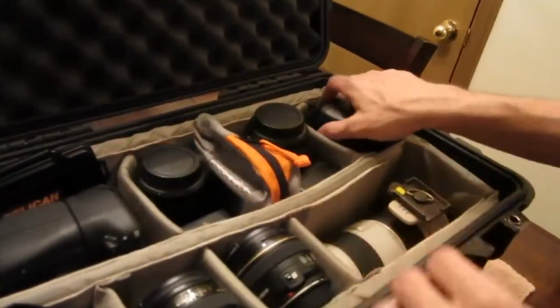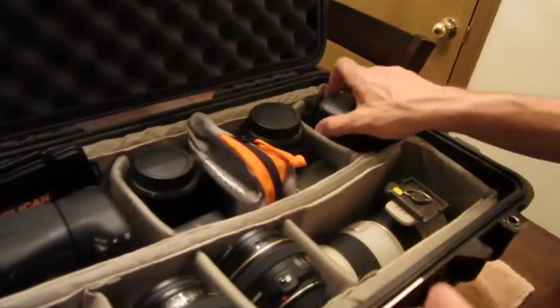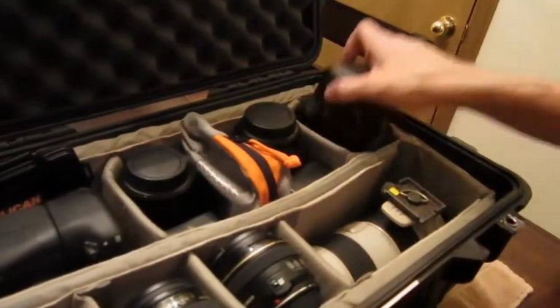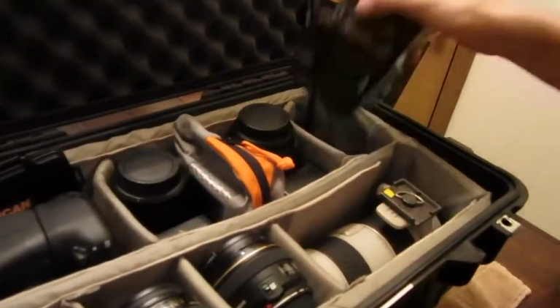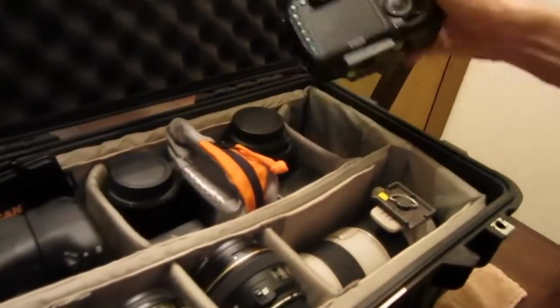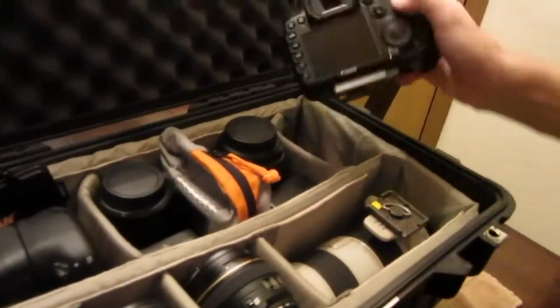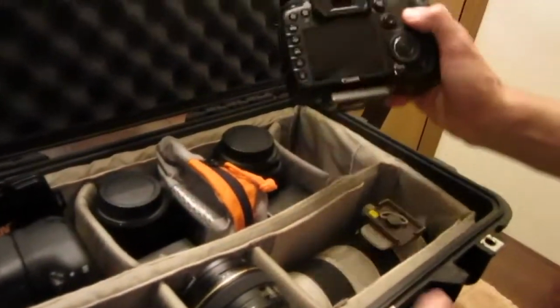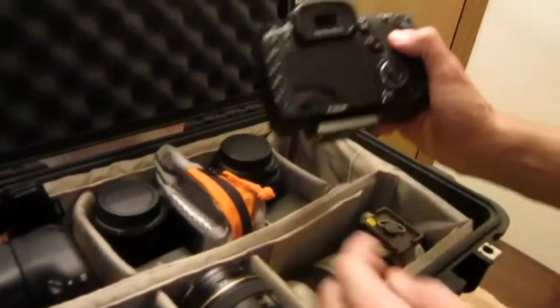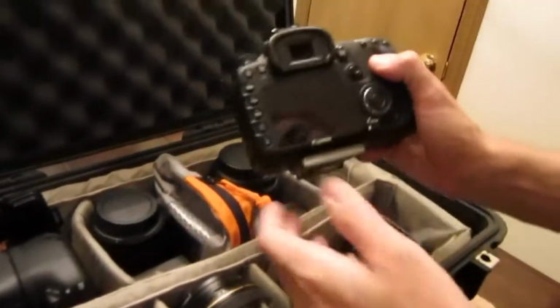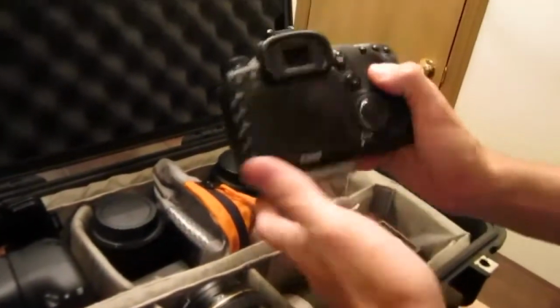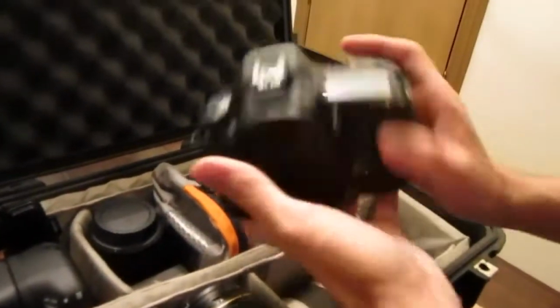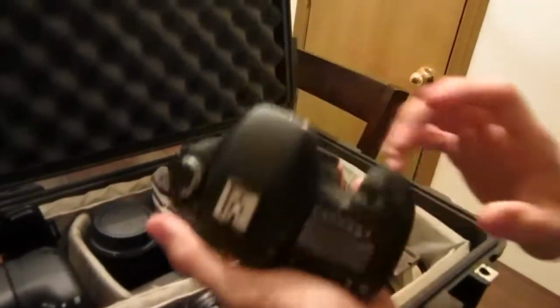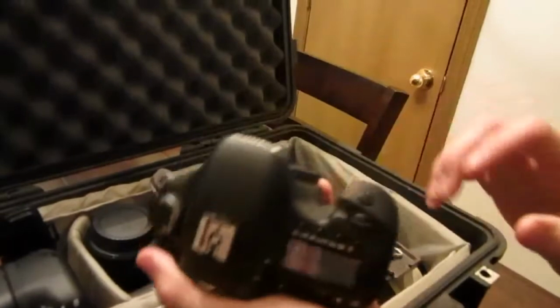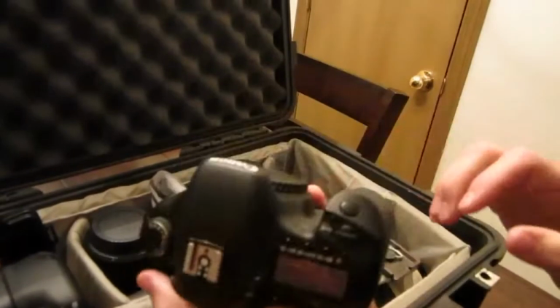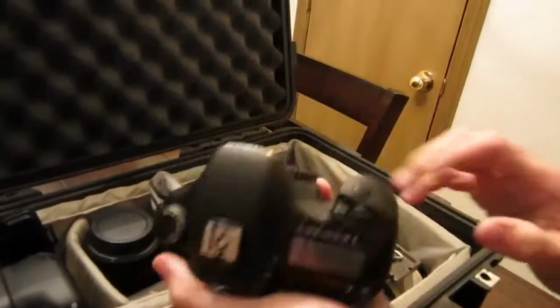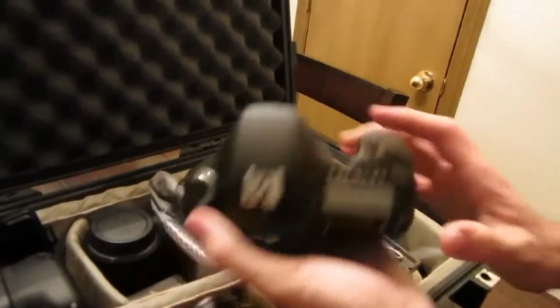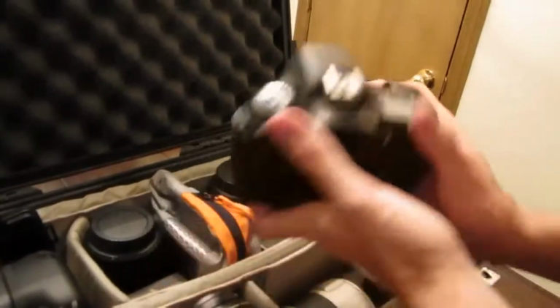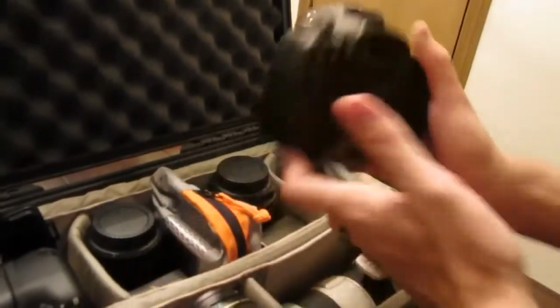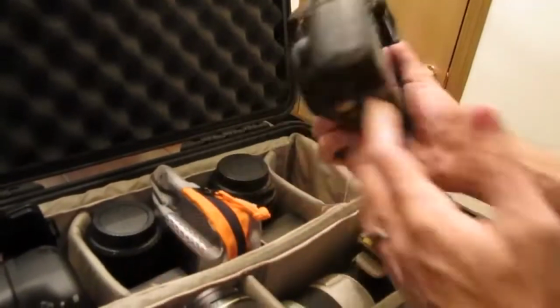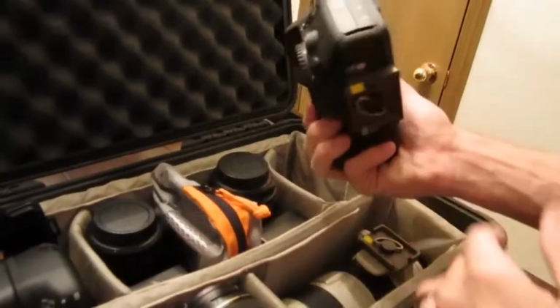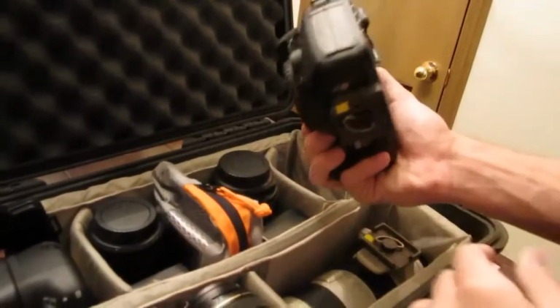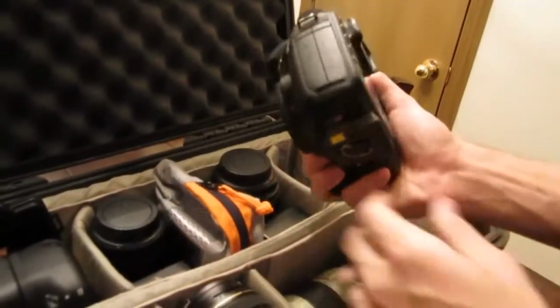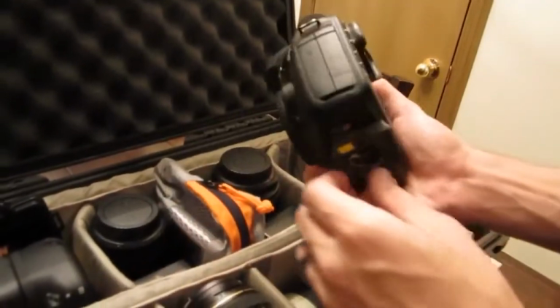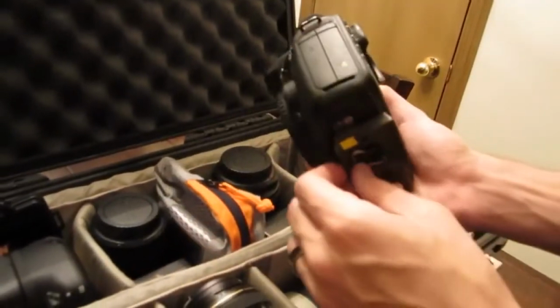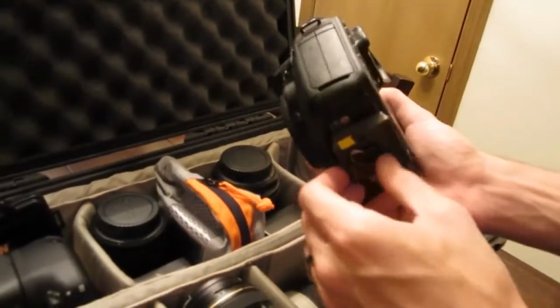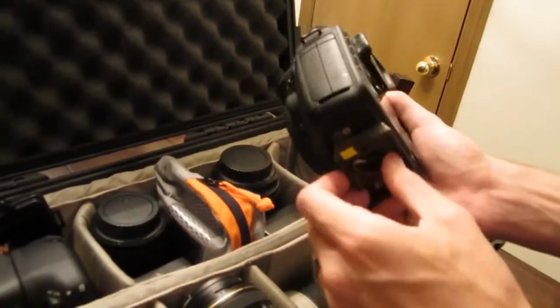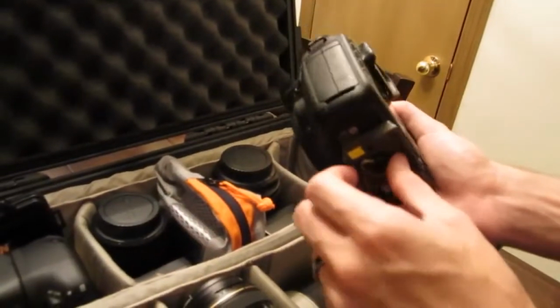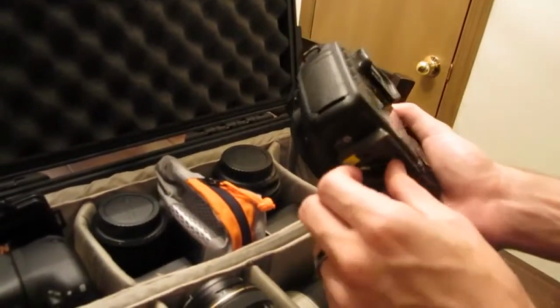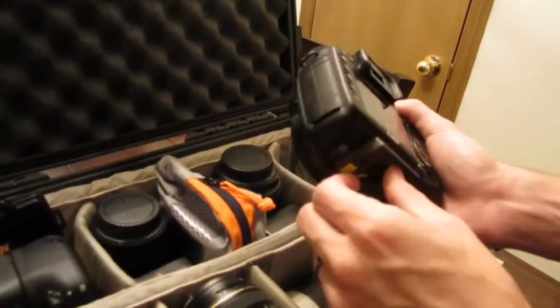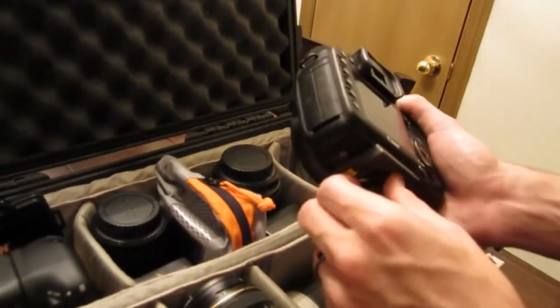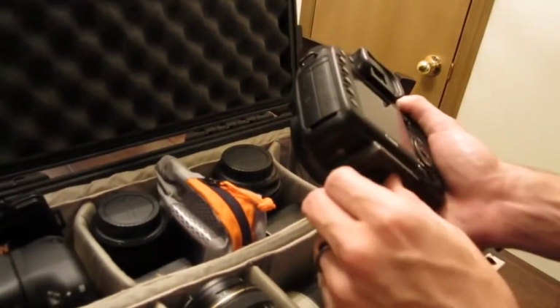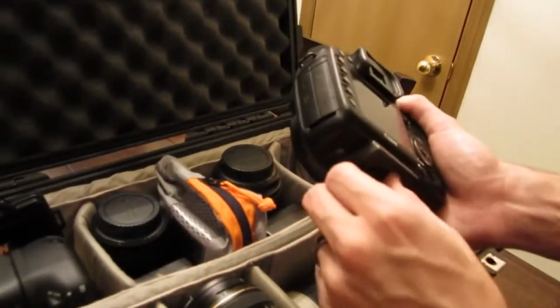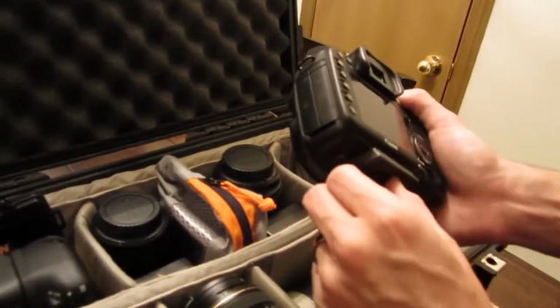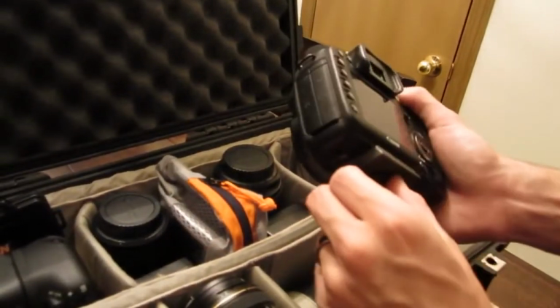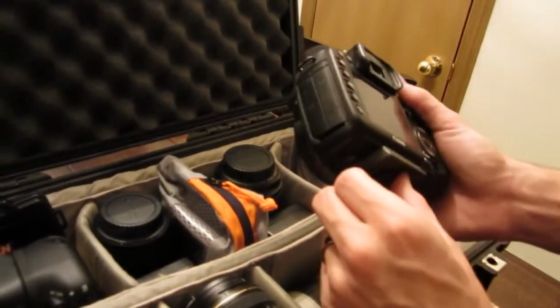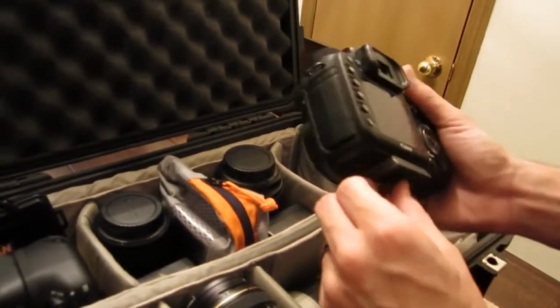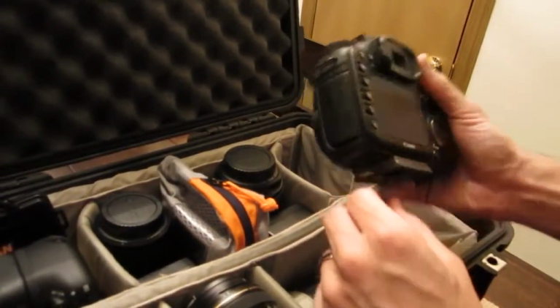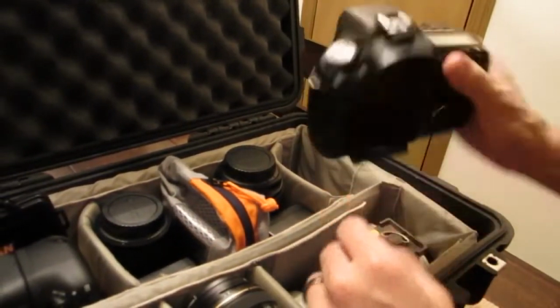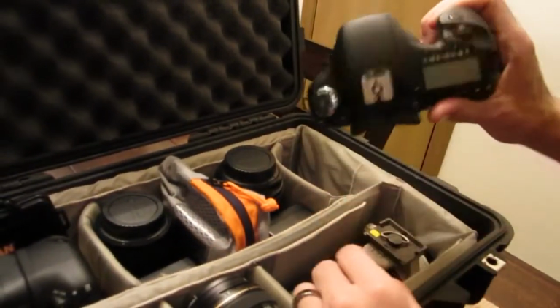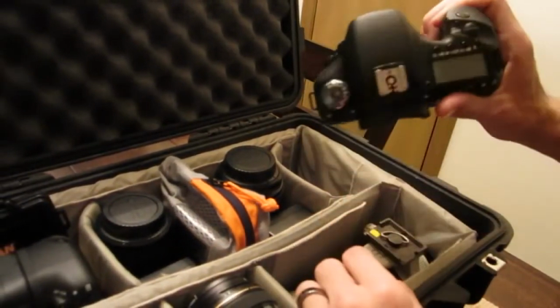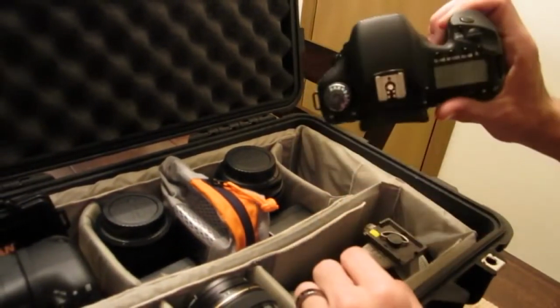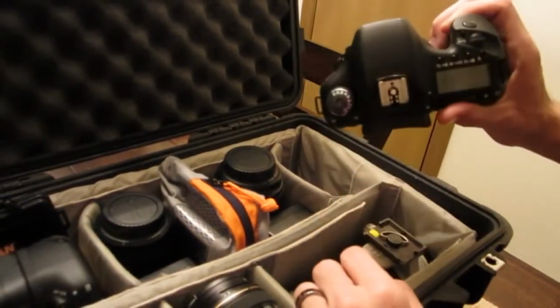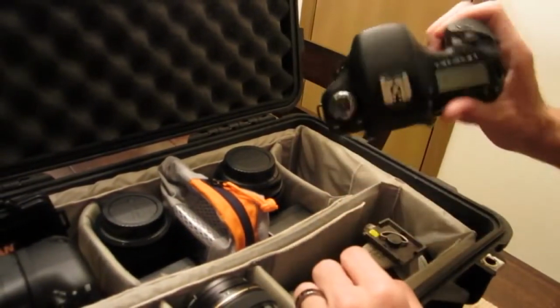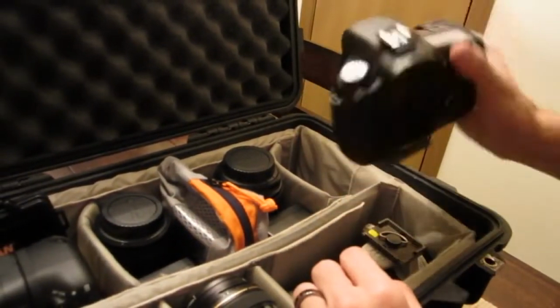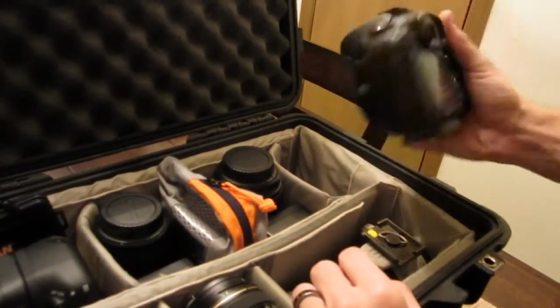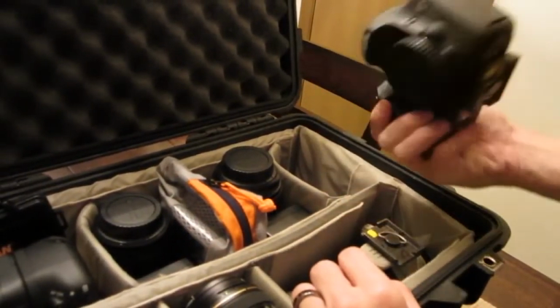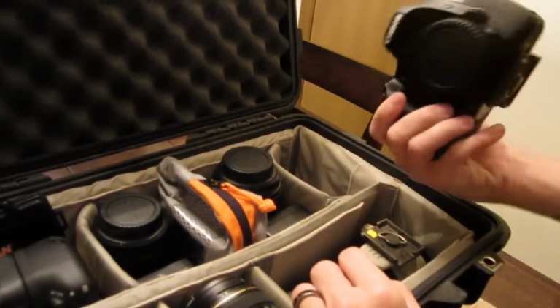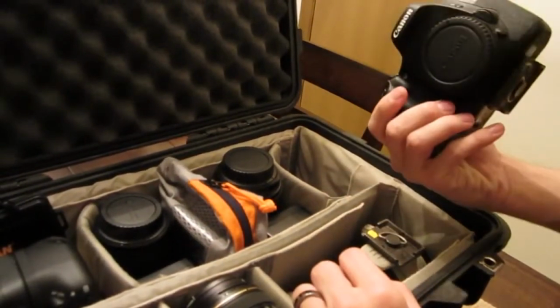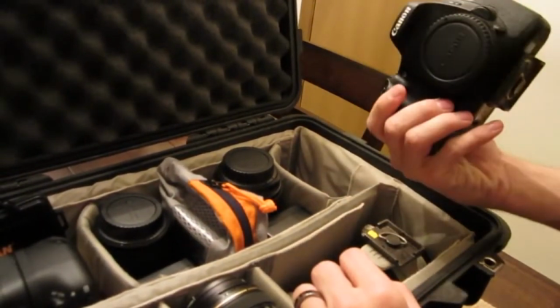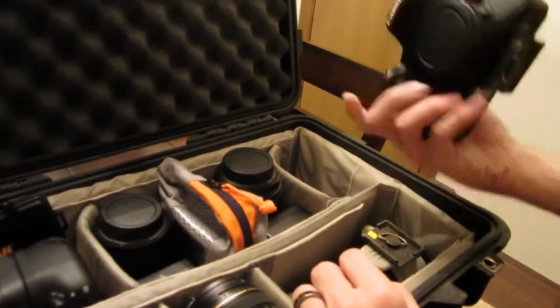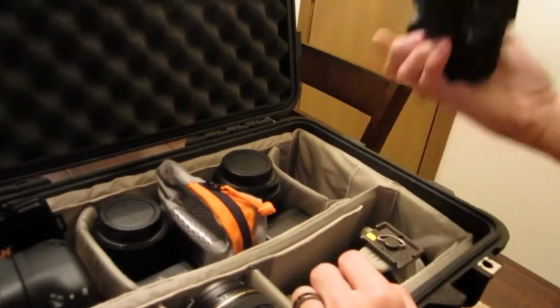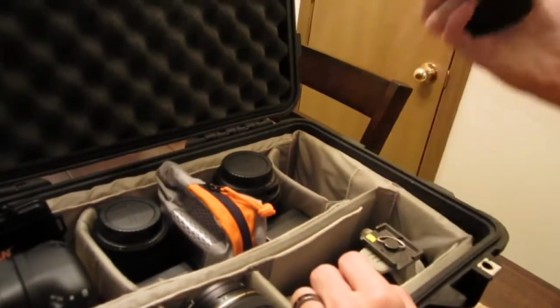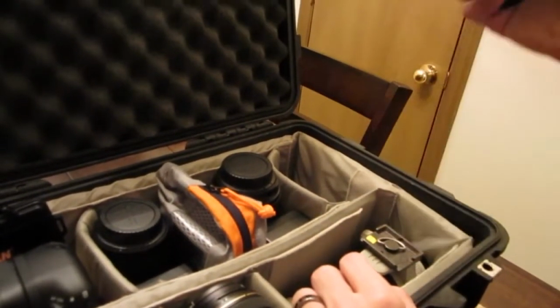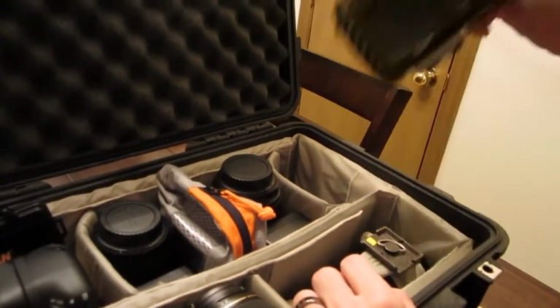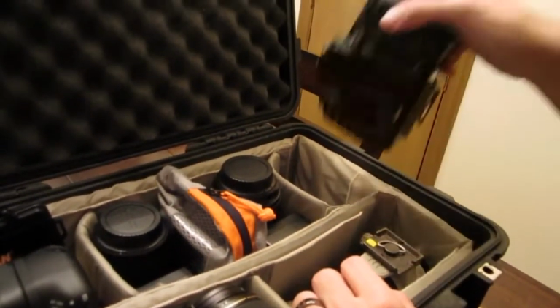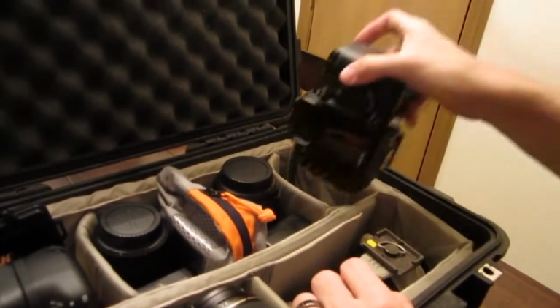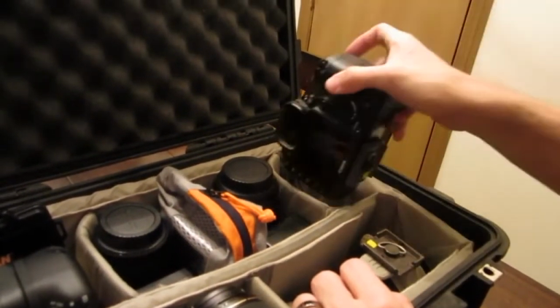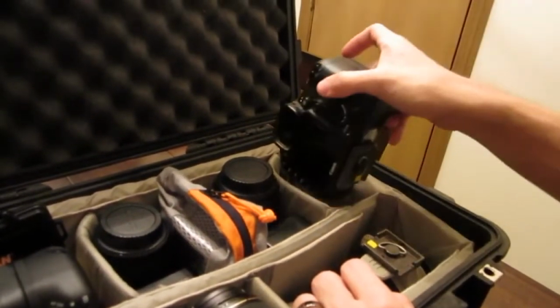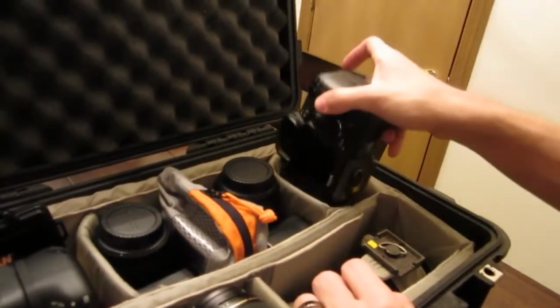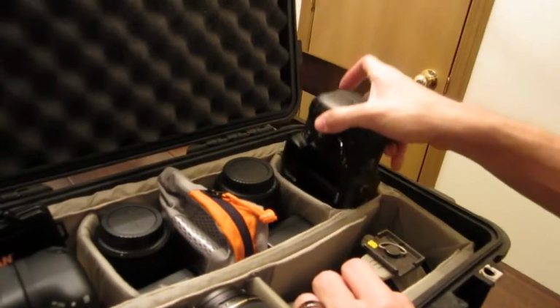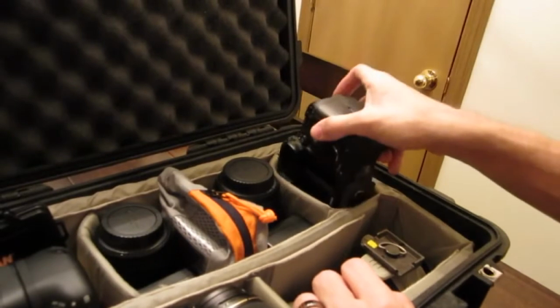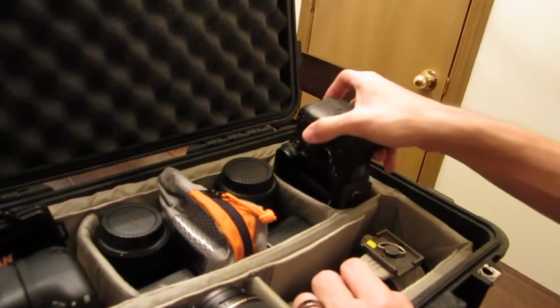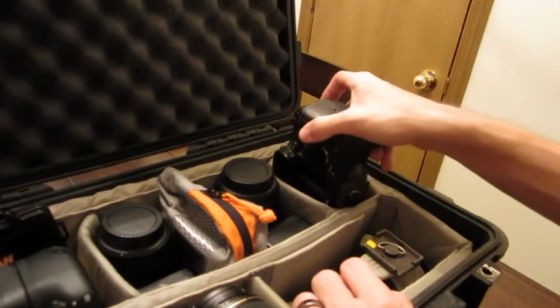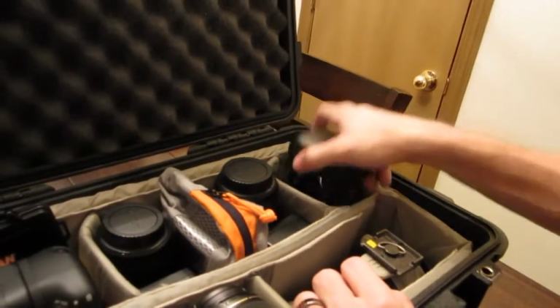Here is our good old 7D — love it. Don't have the battery grip on this guy, just keep the 7D stripped down just like this.